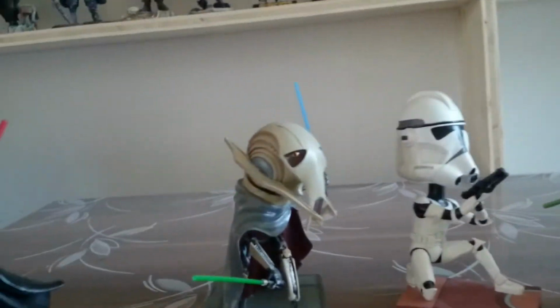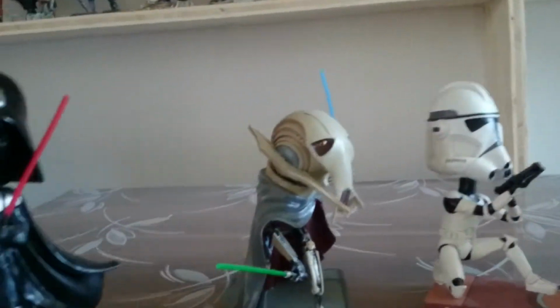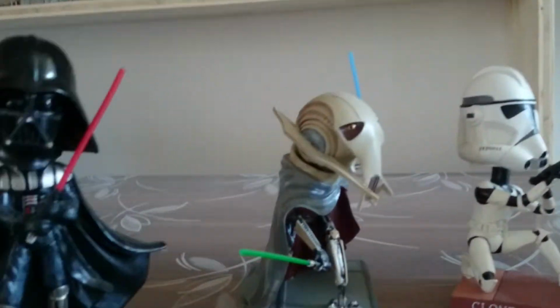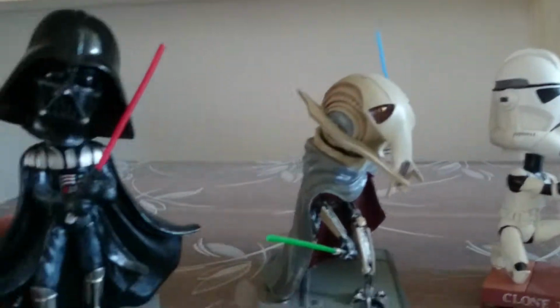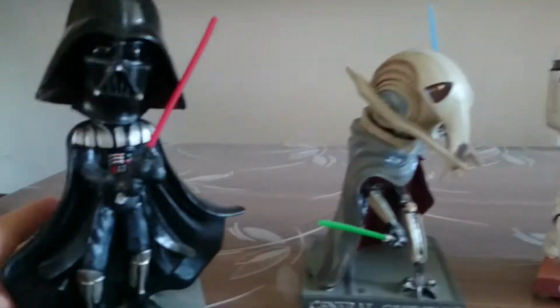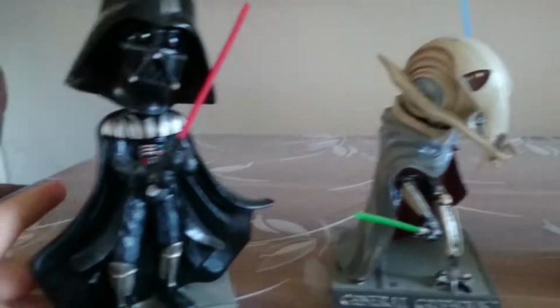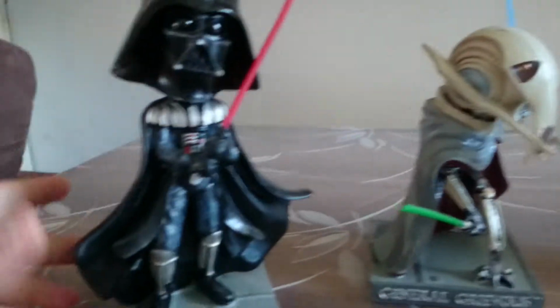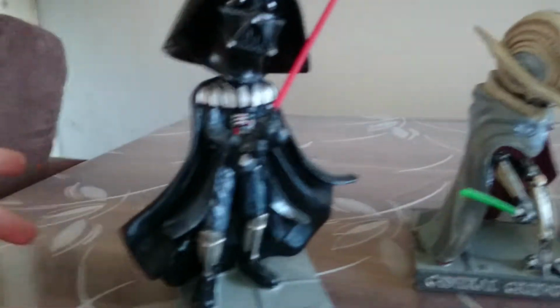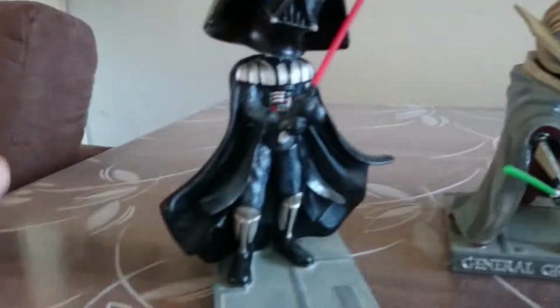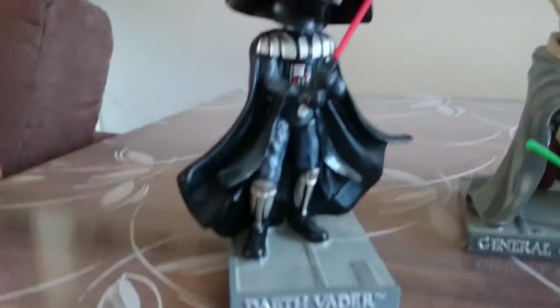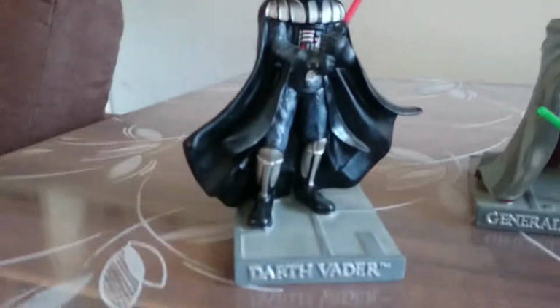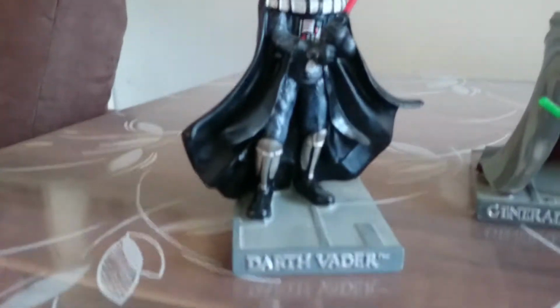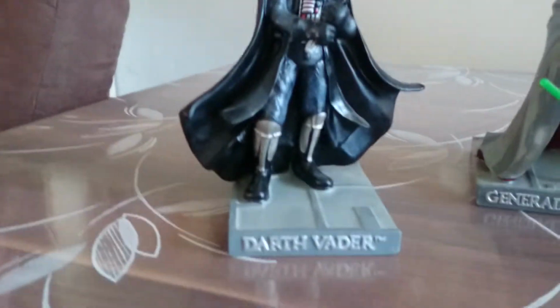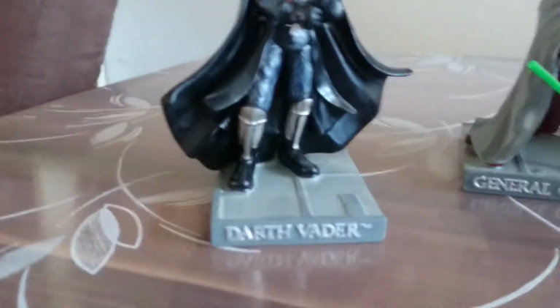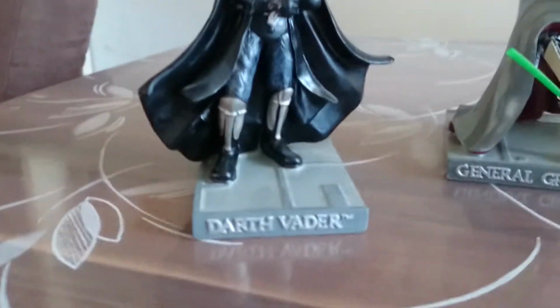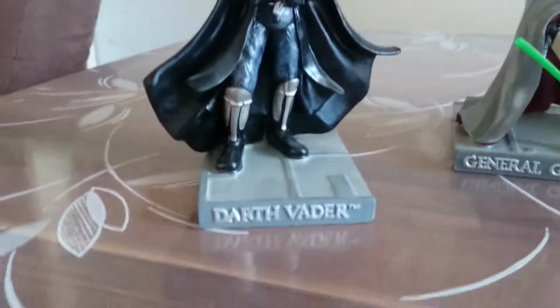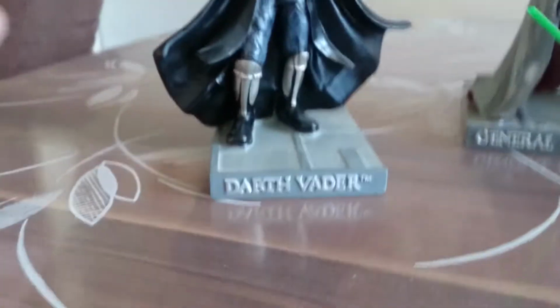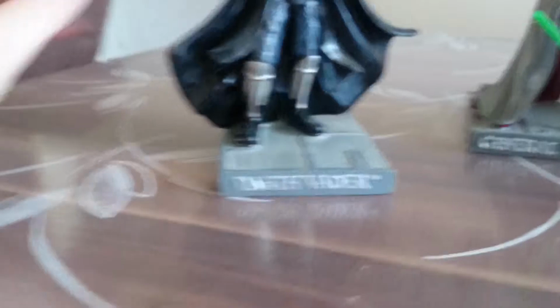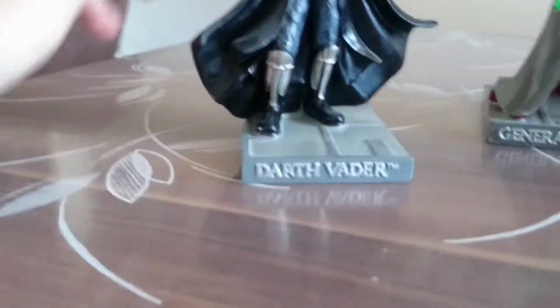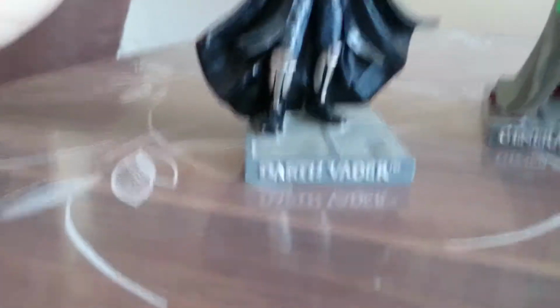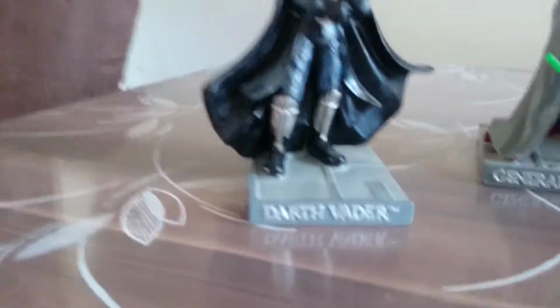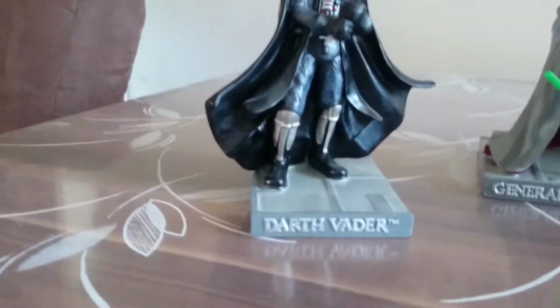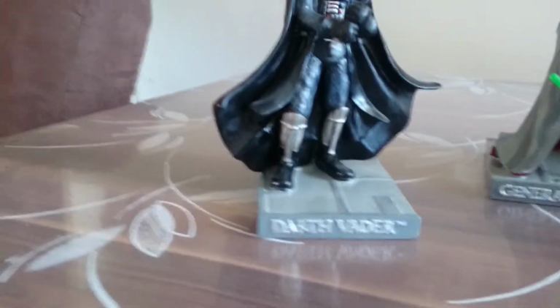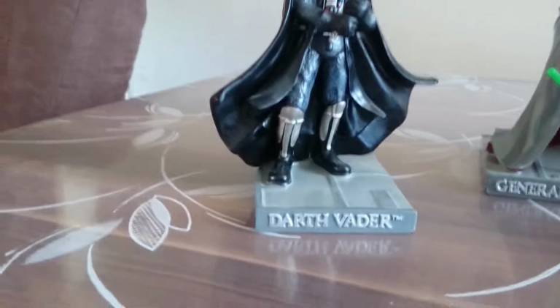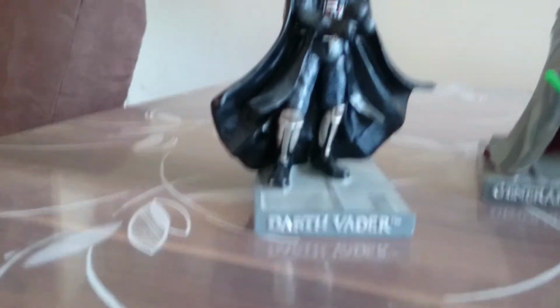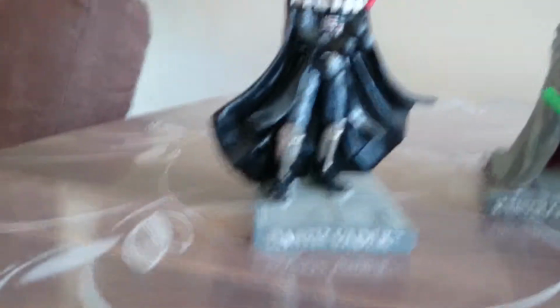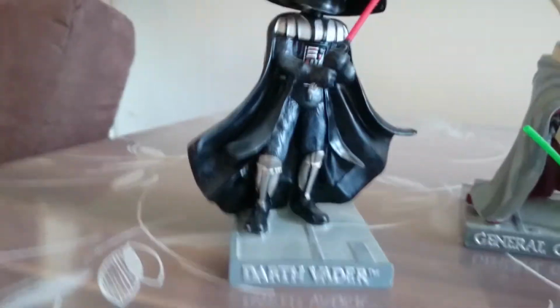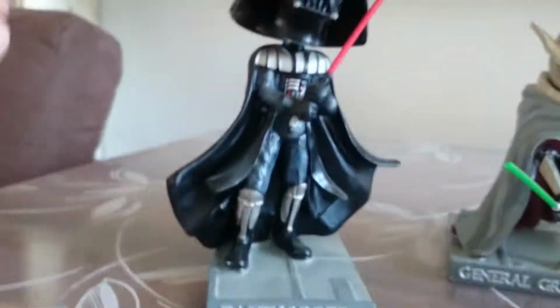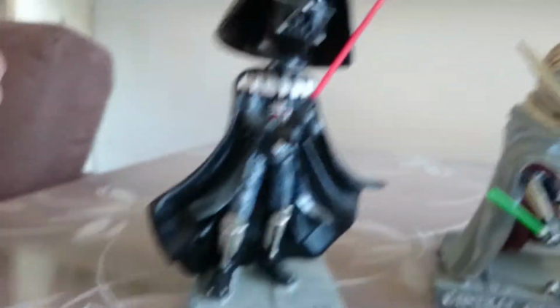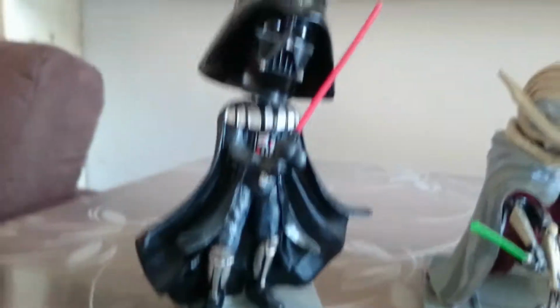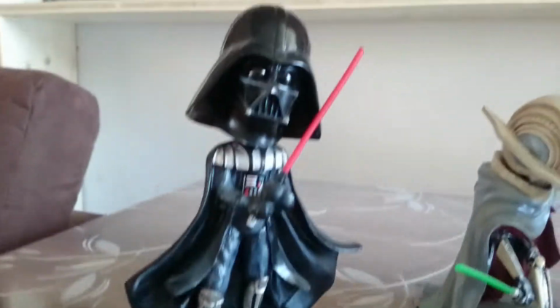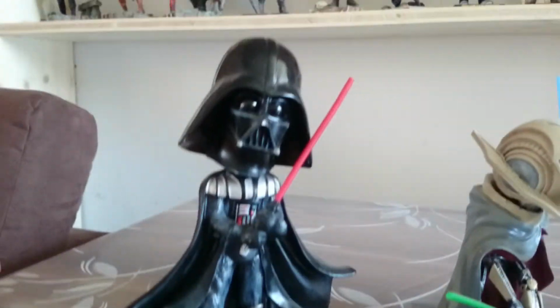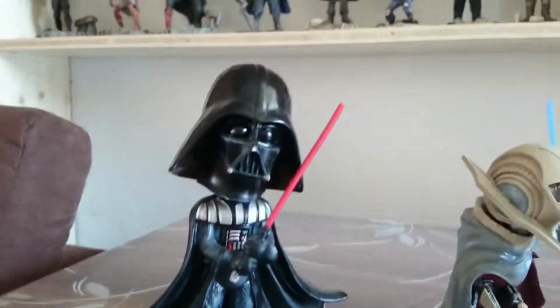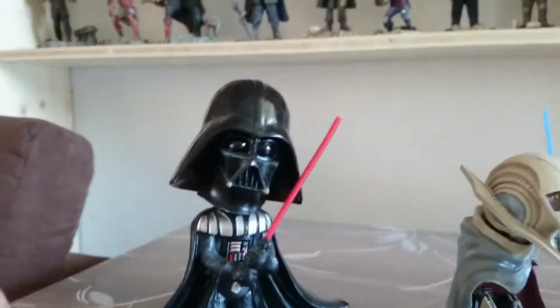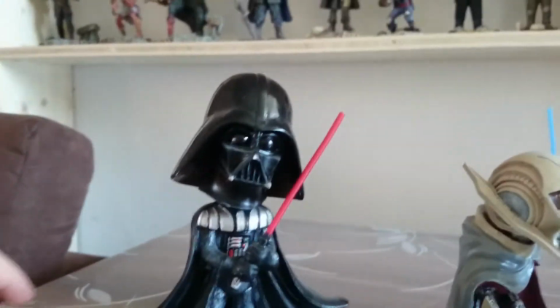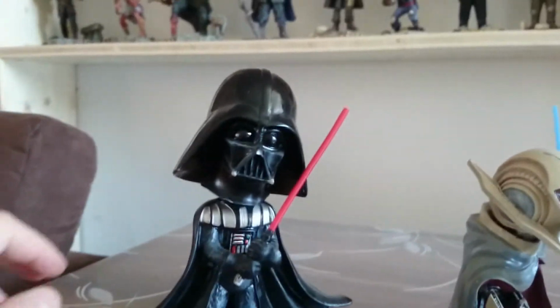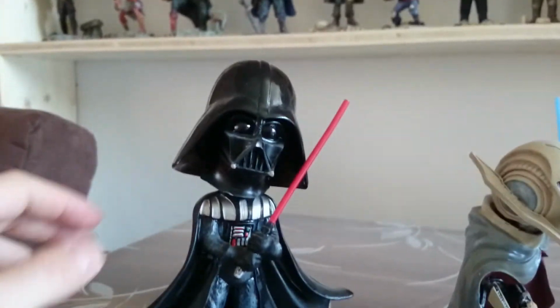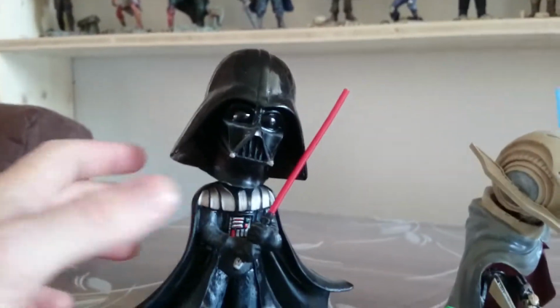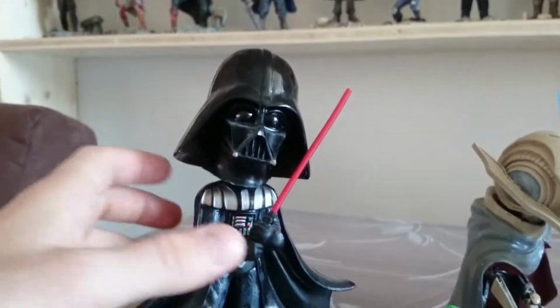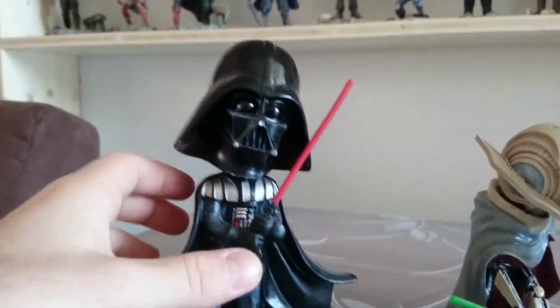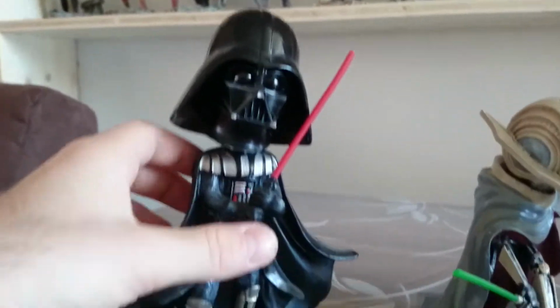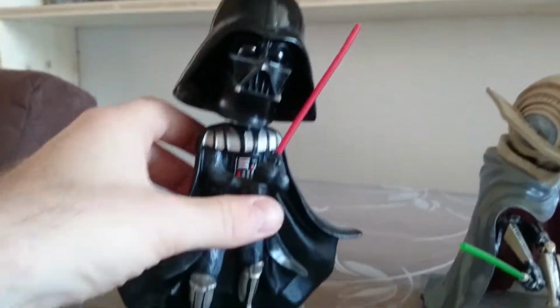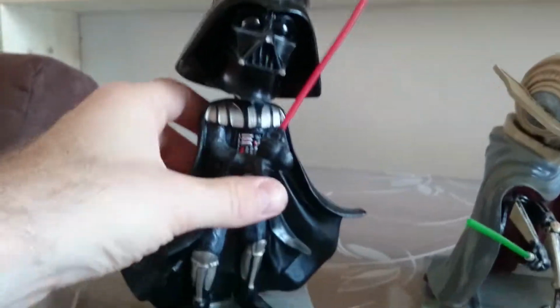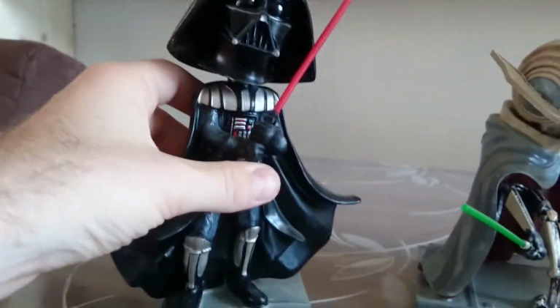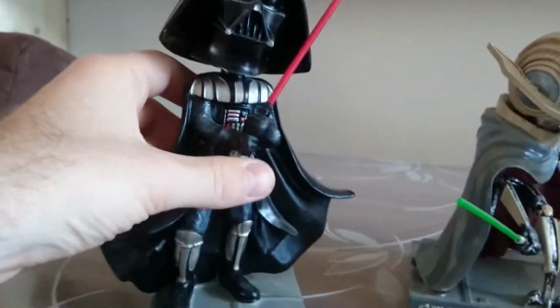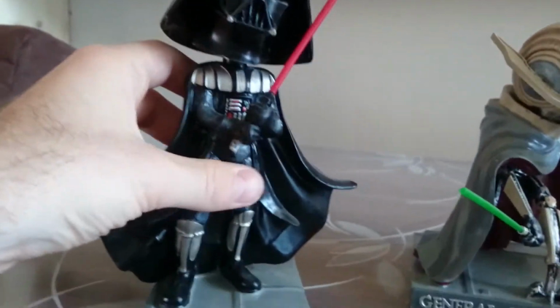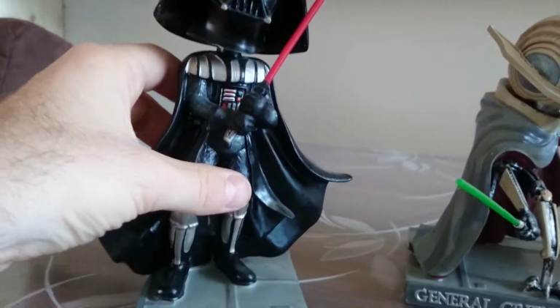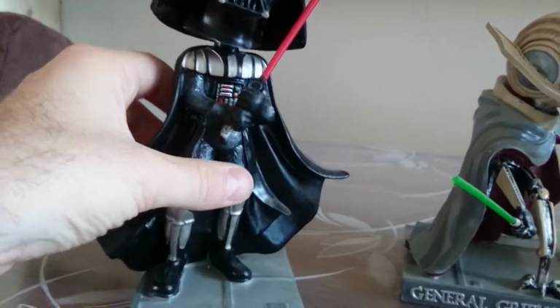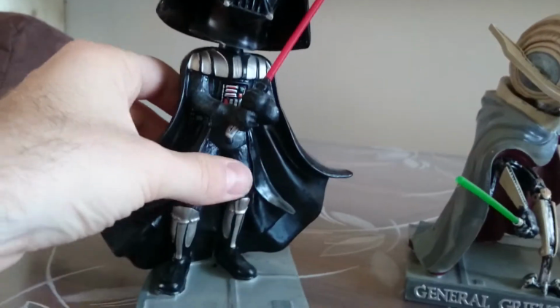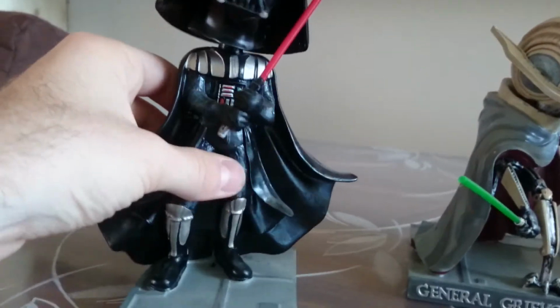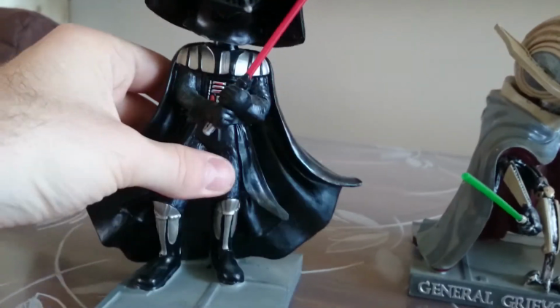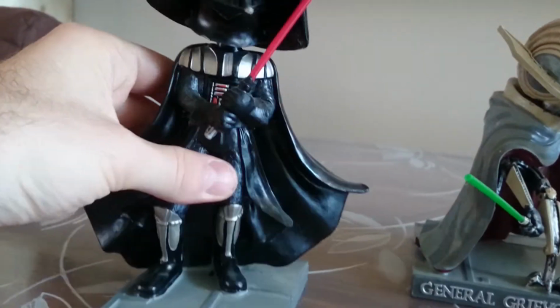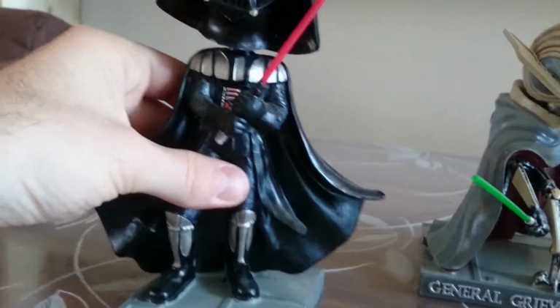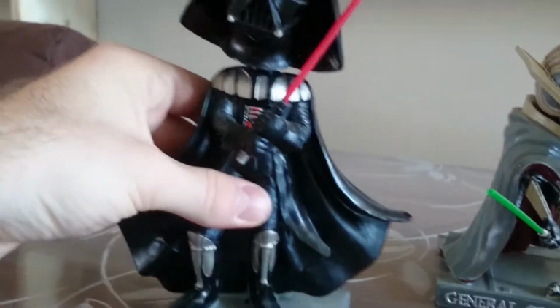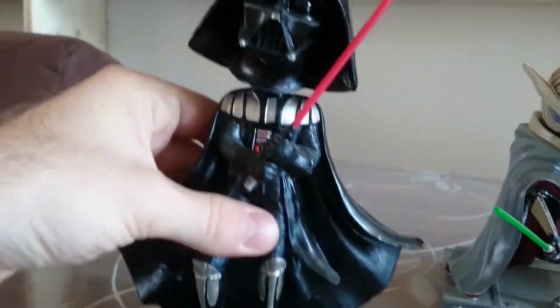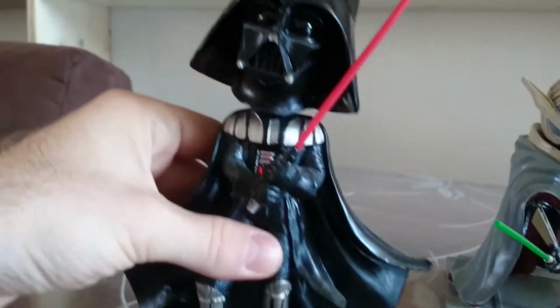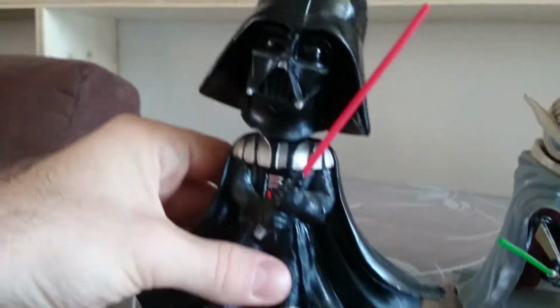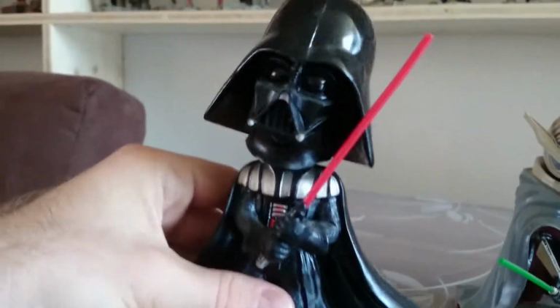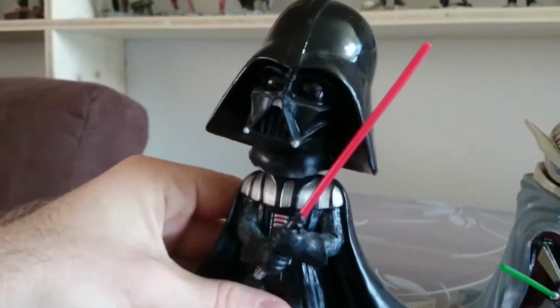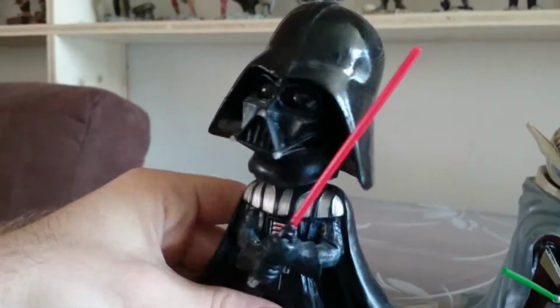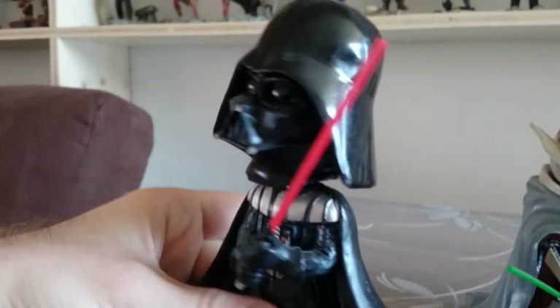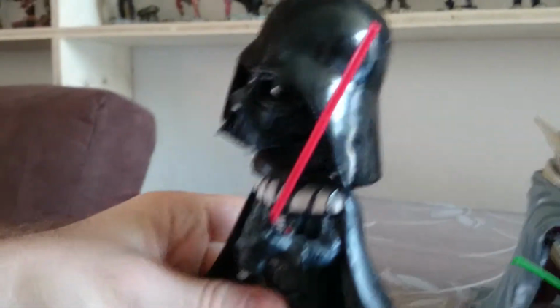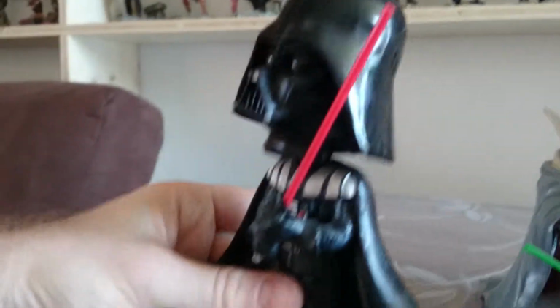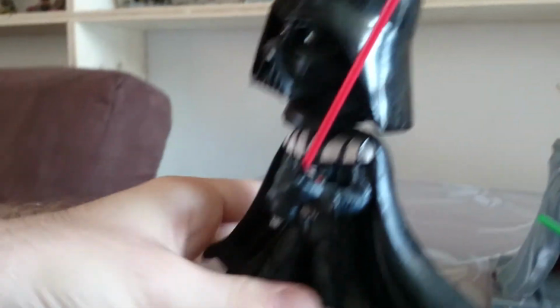The first one is Darth Vader, with Red Light Sword.